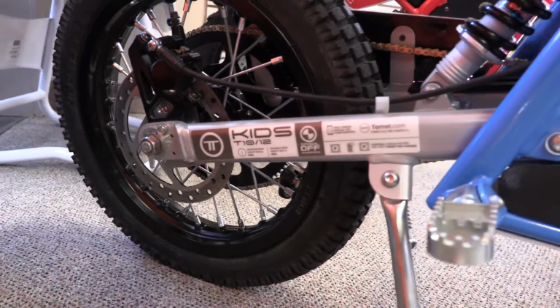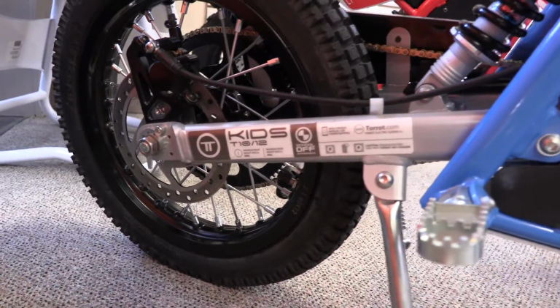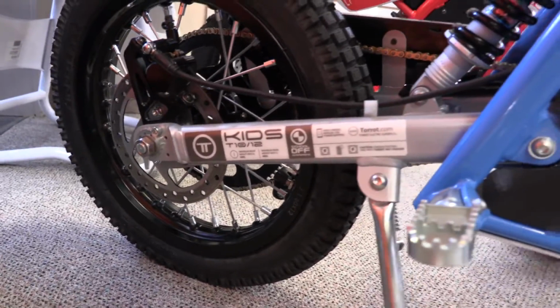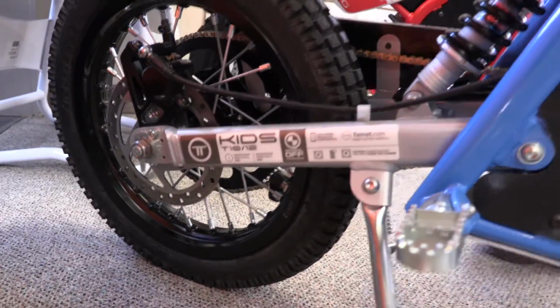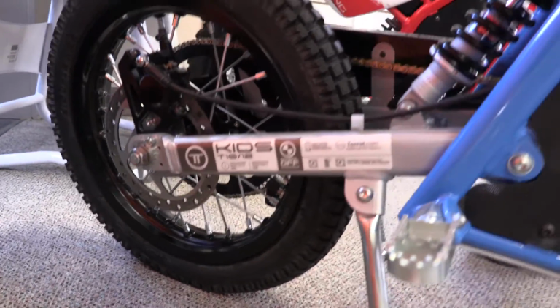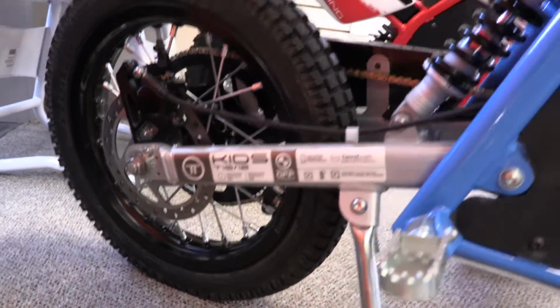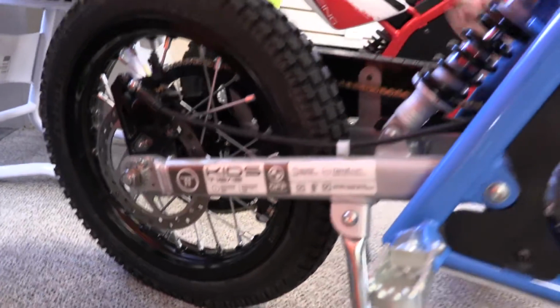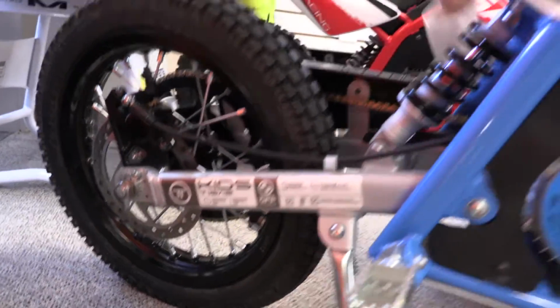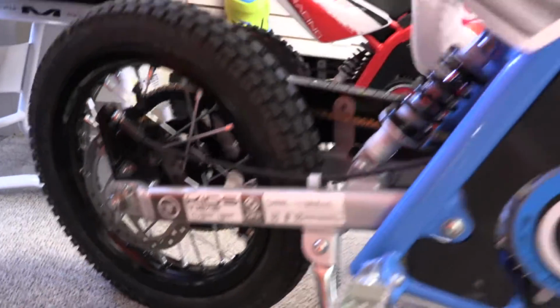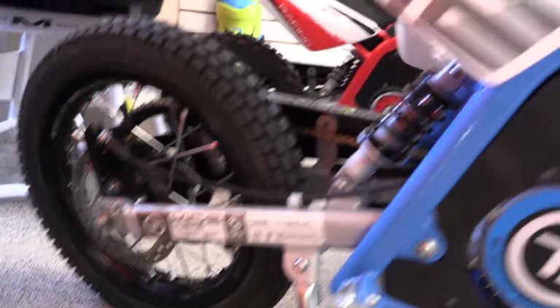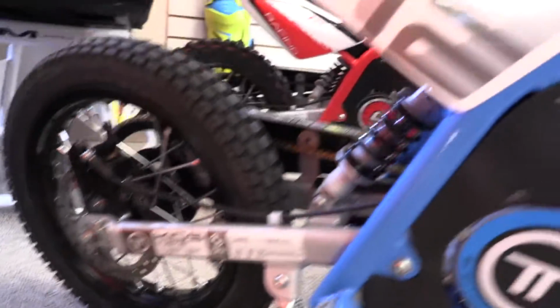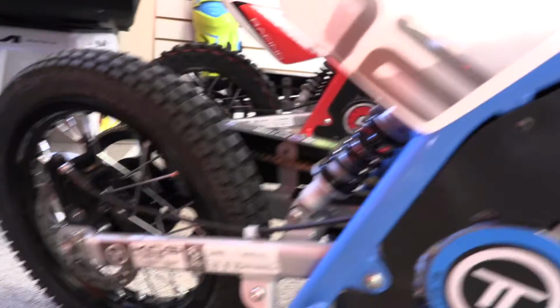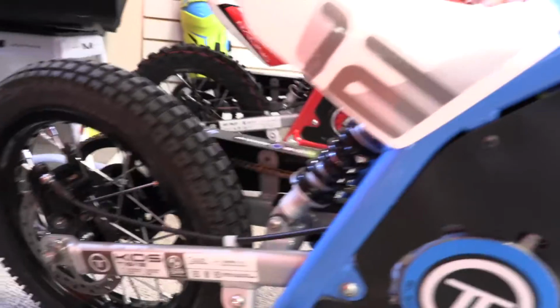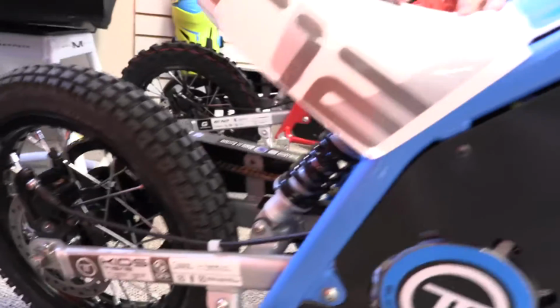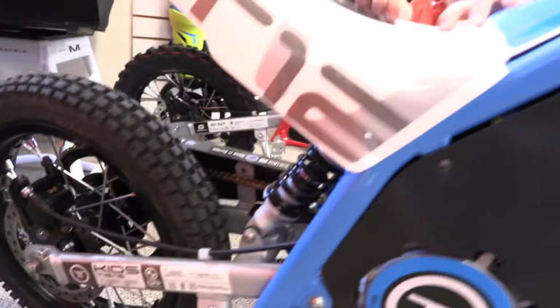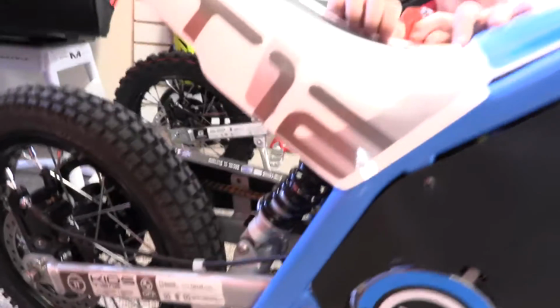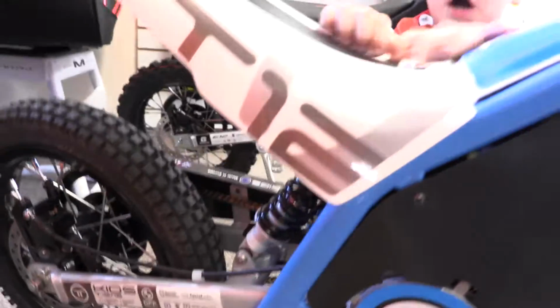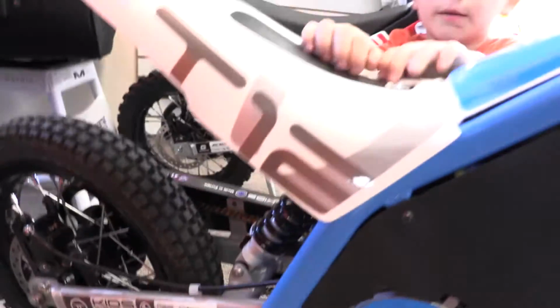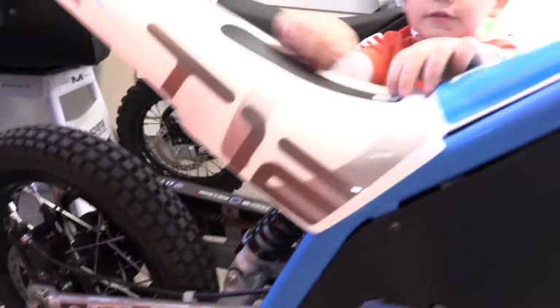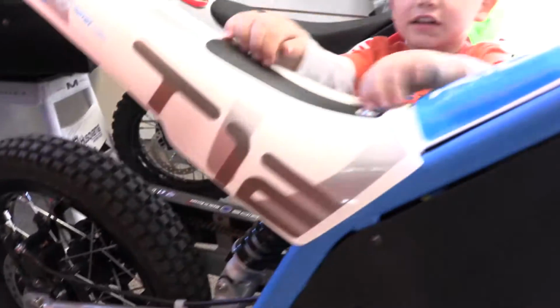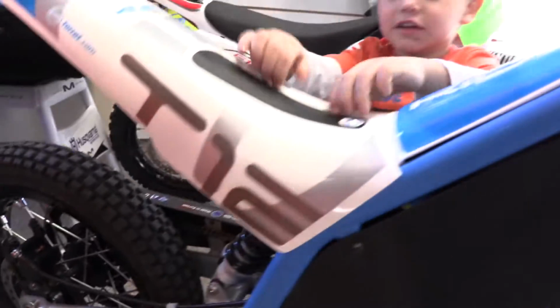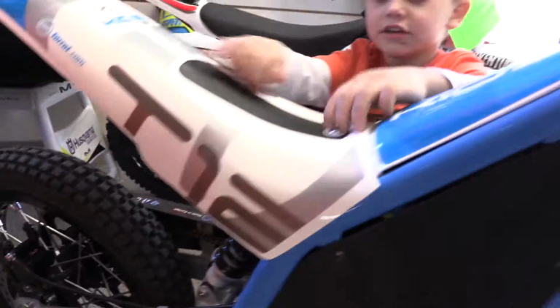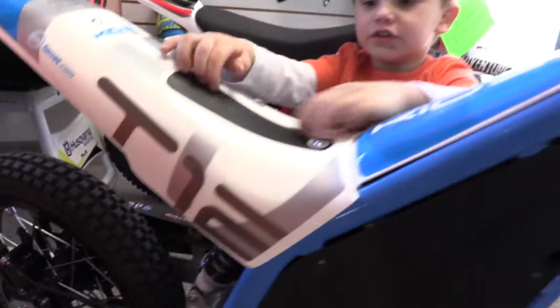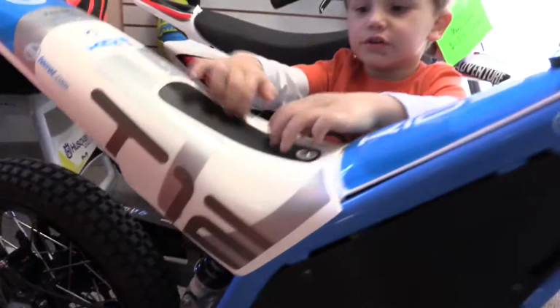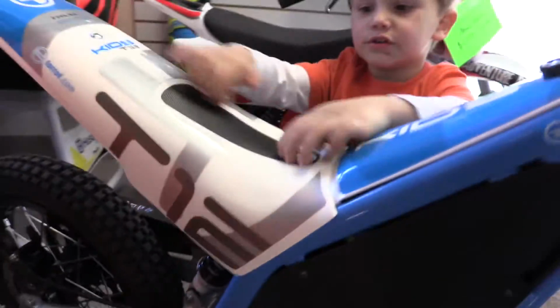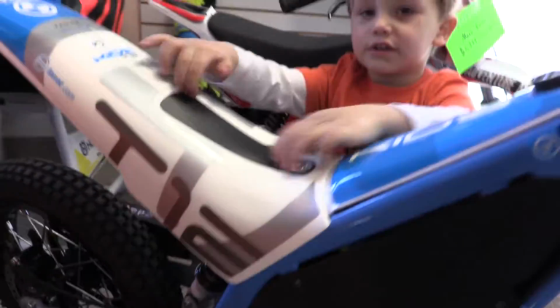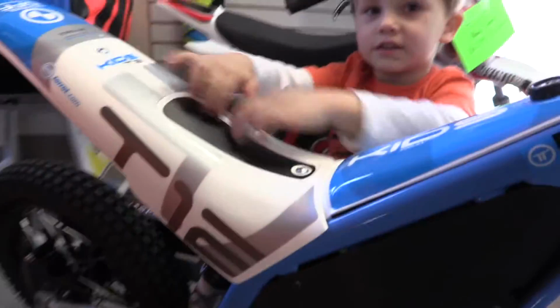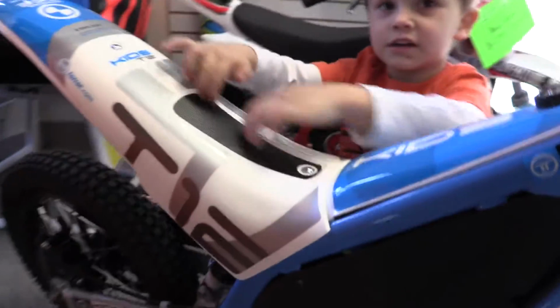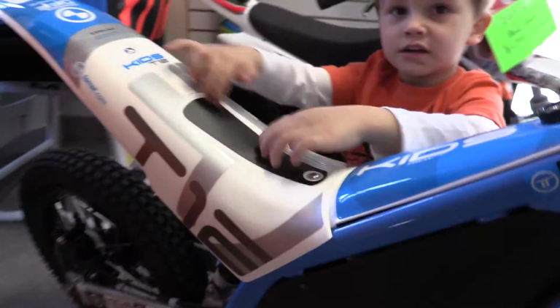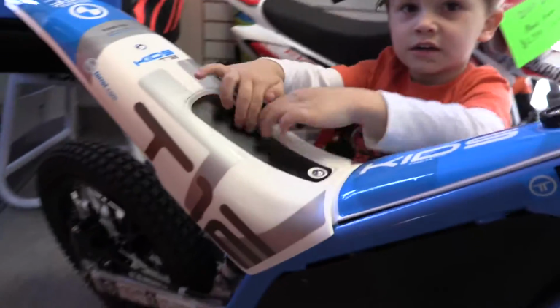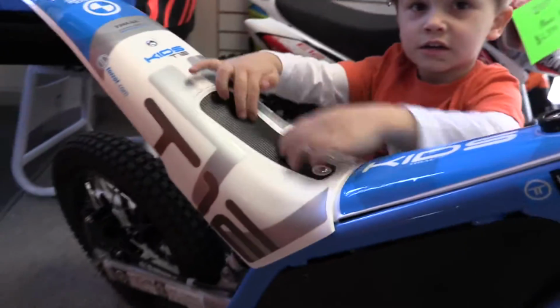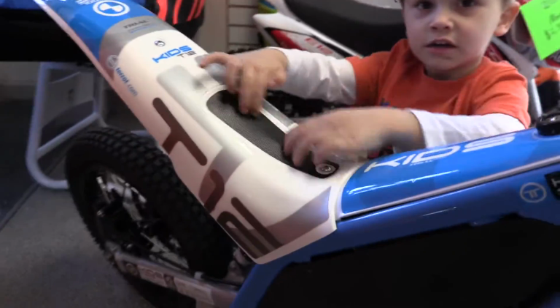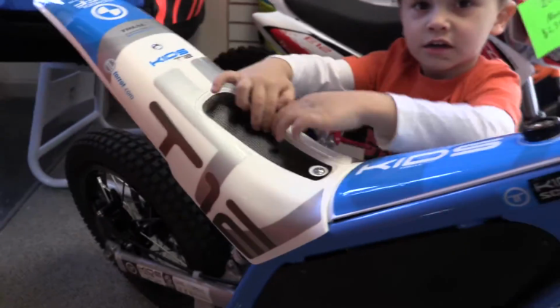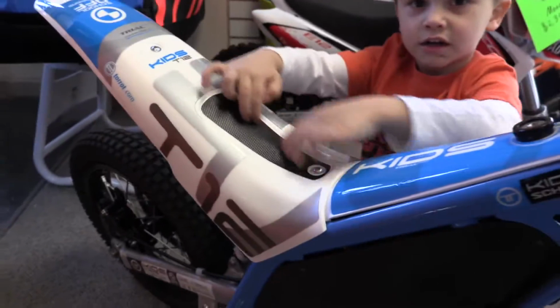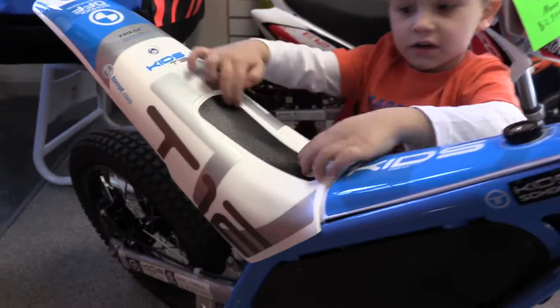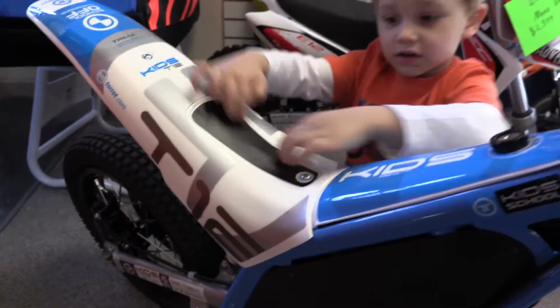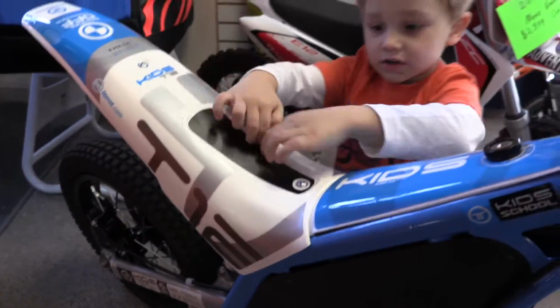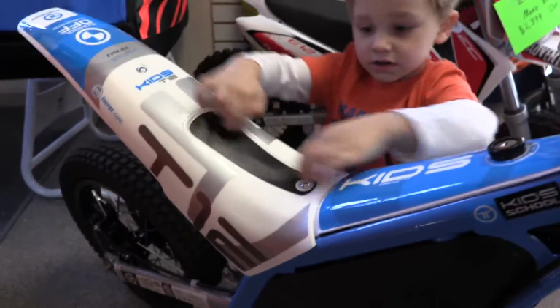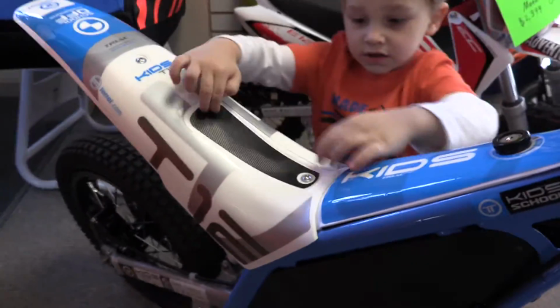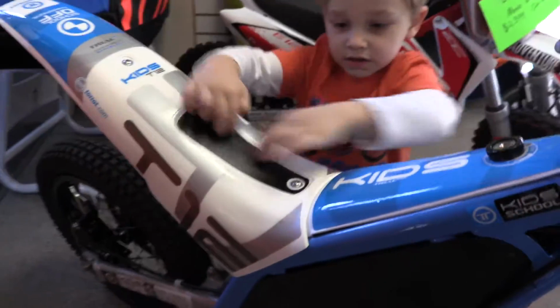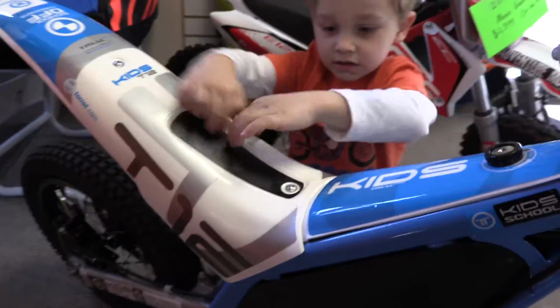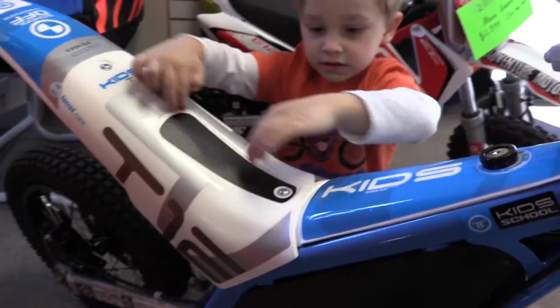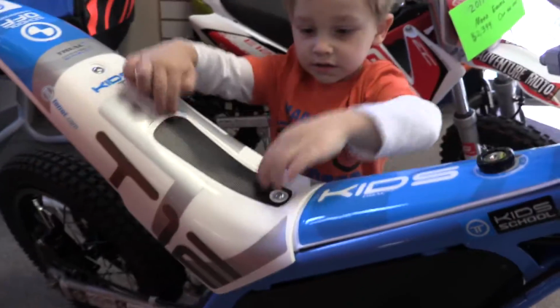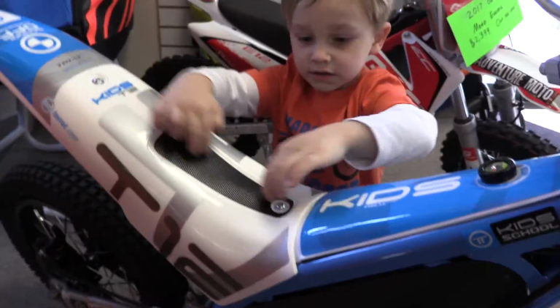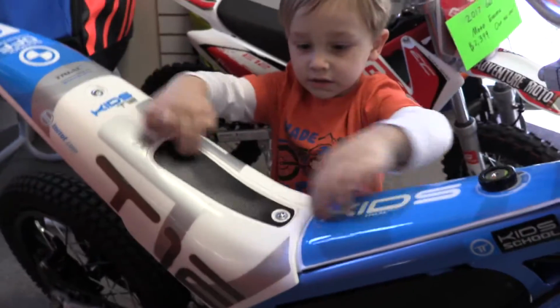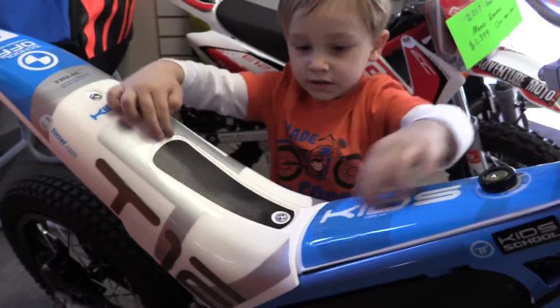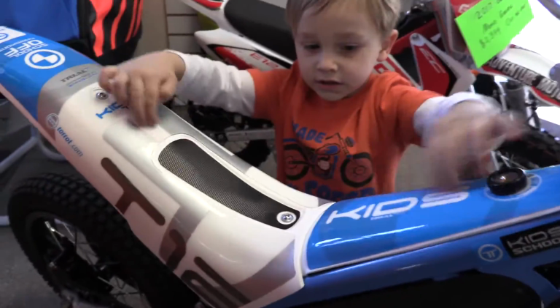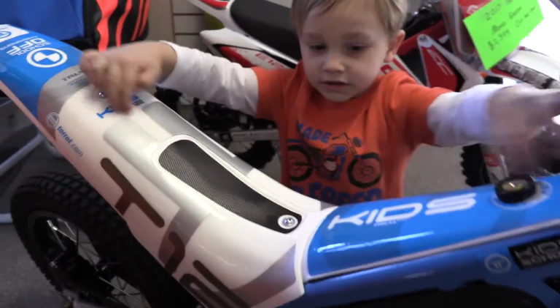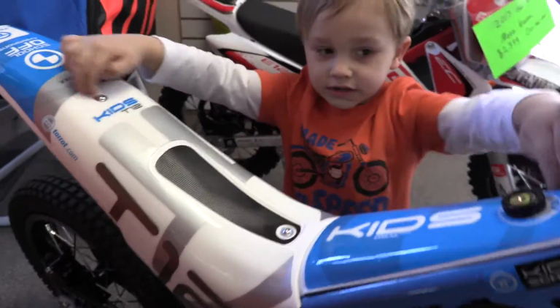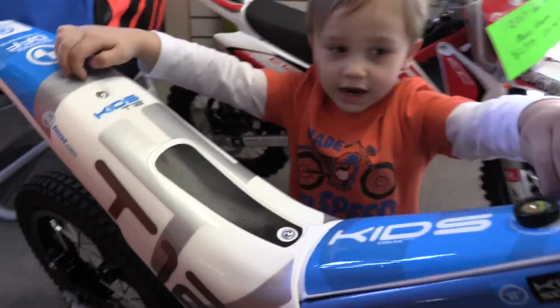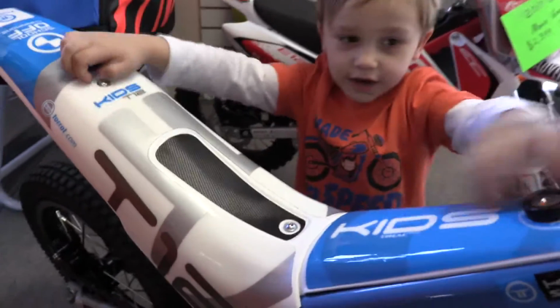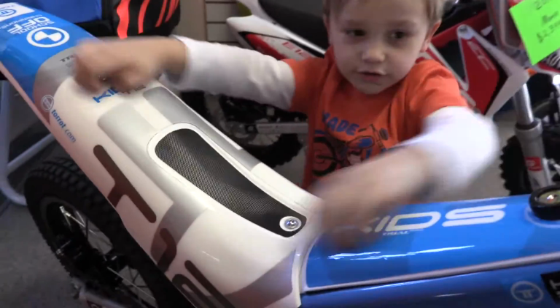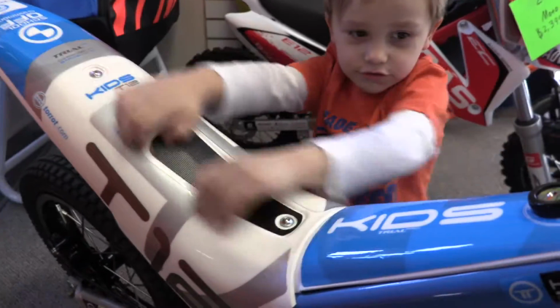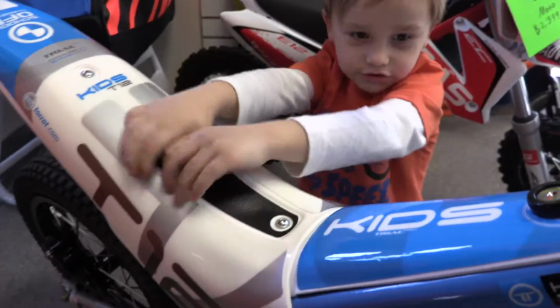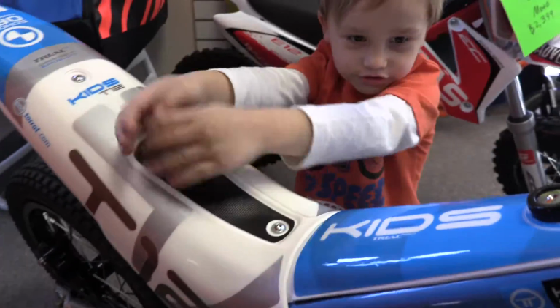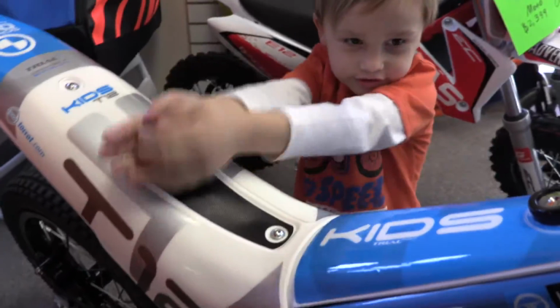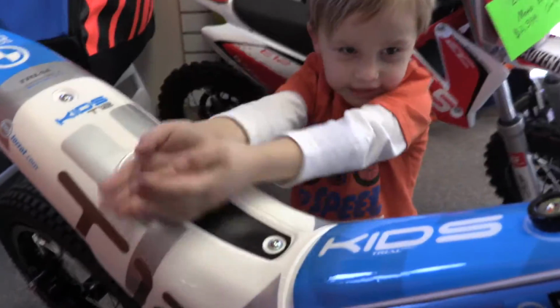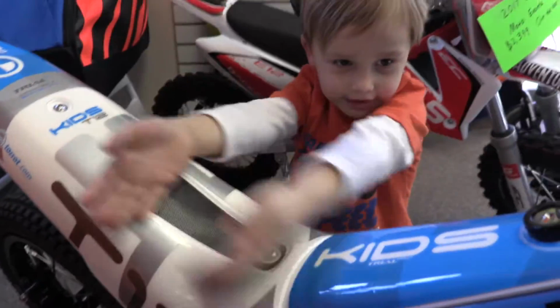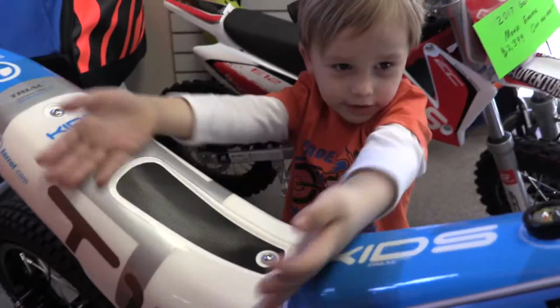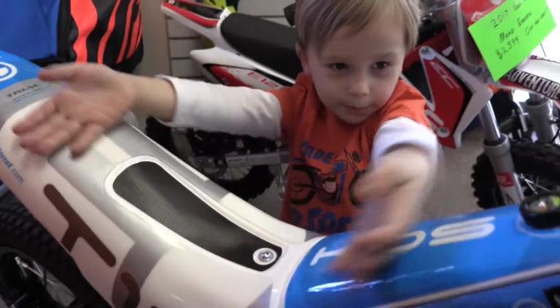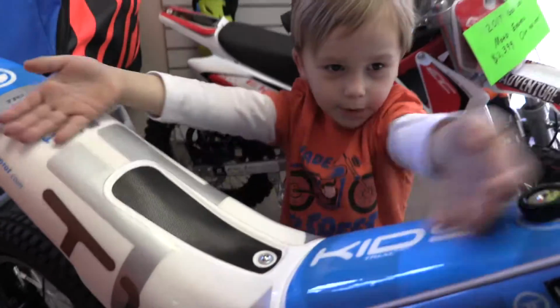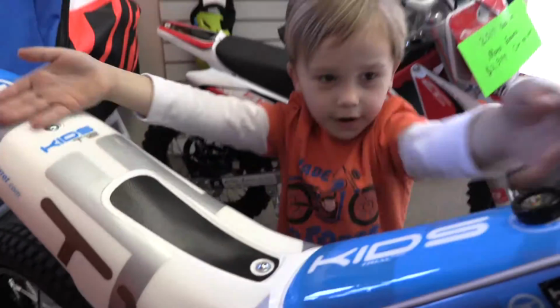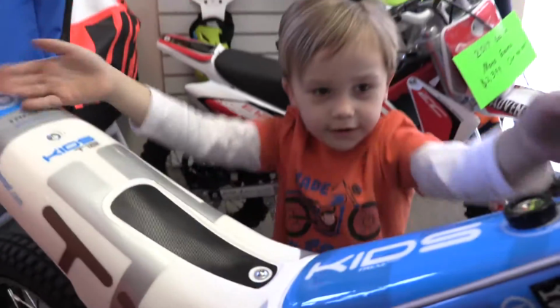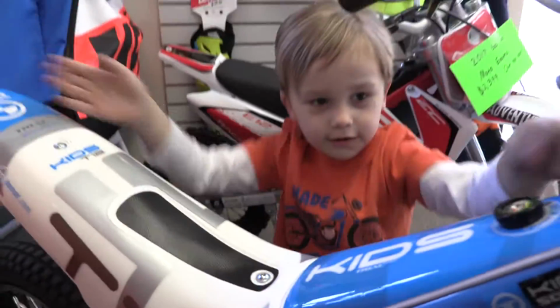It doesn't have a seat at the top. Right, that's because it's the trials version — you can stand up on it.